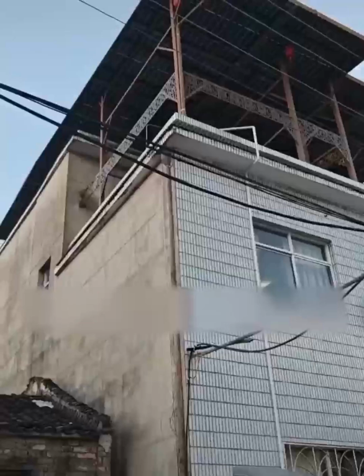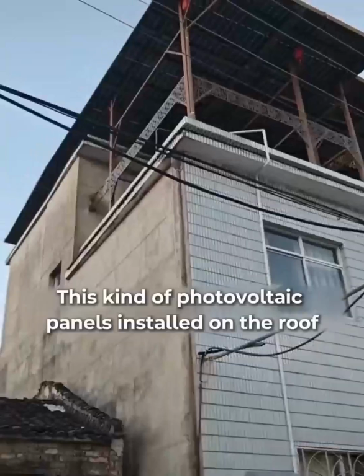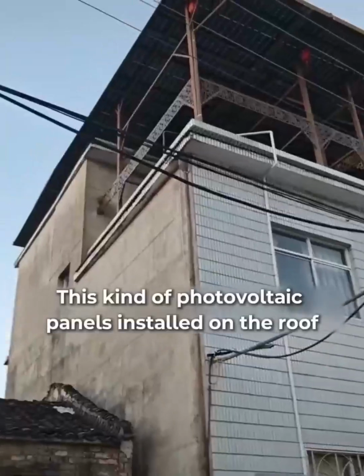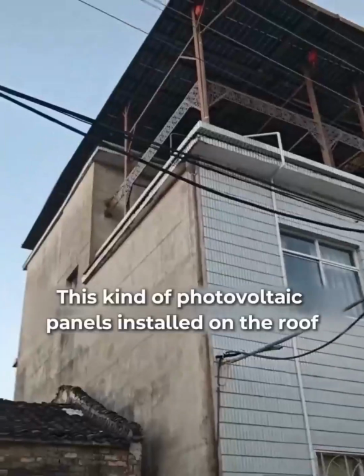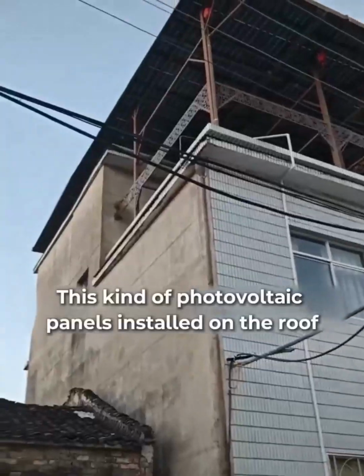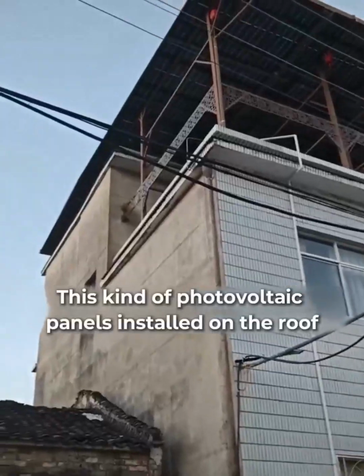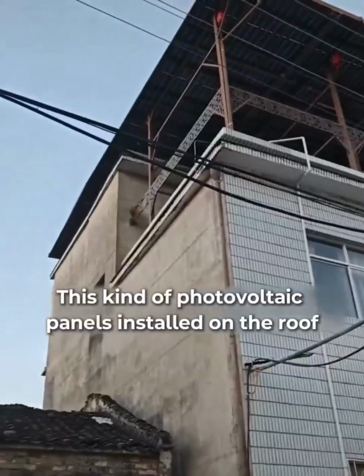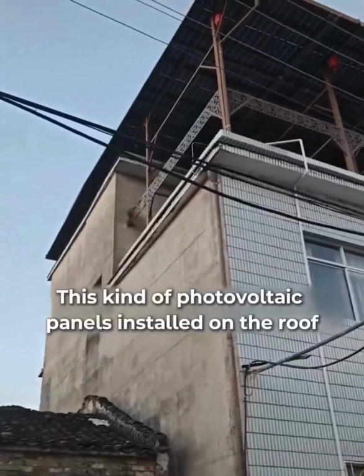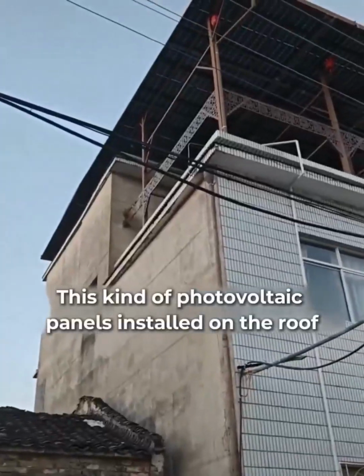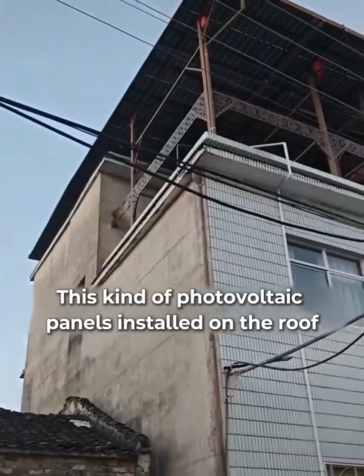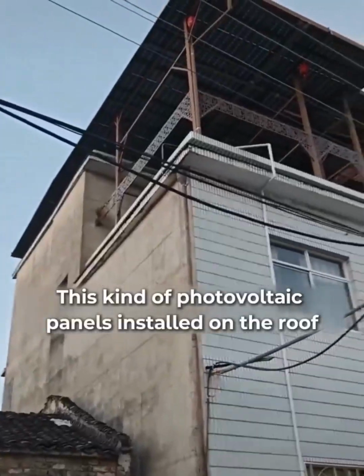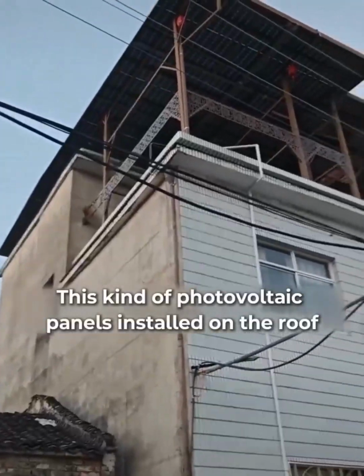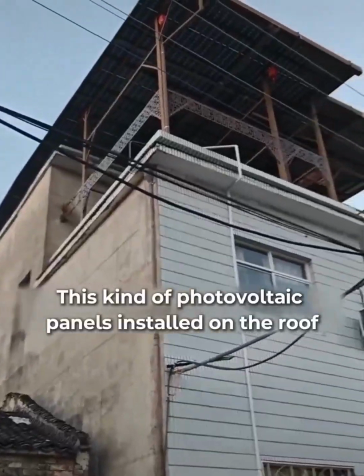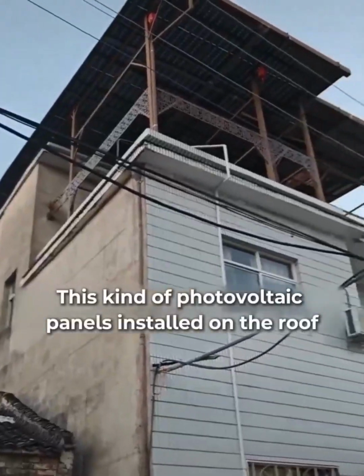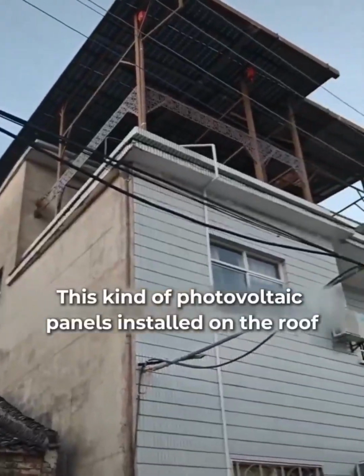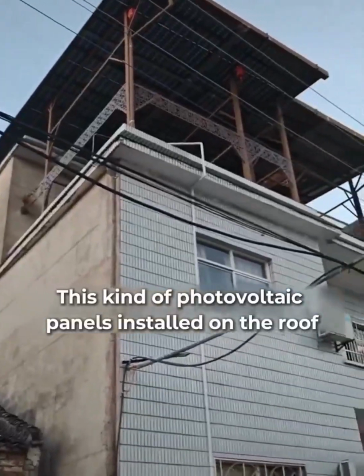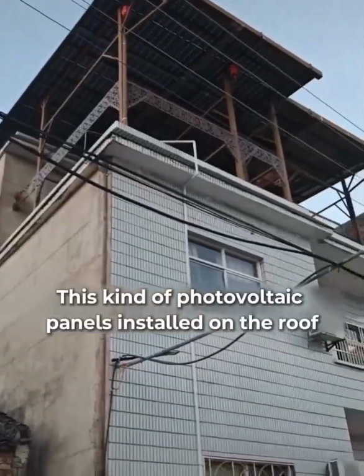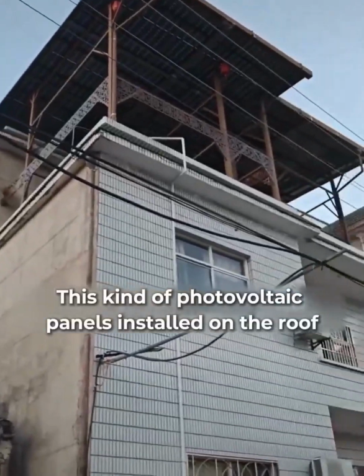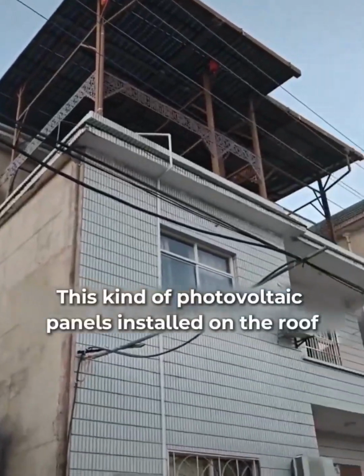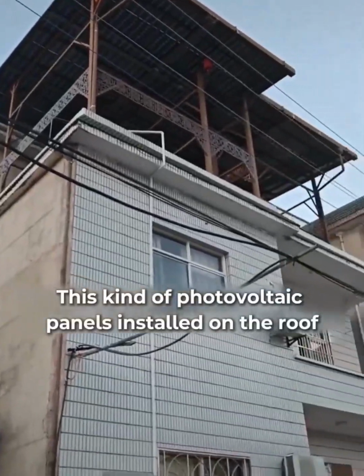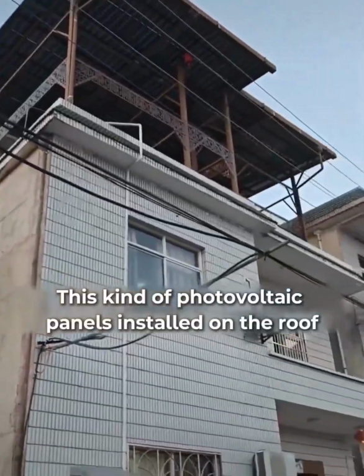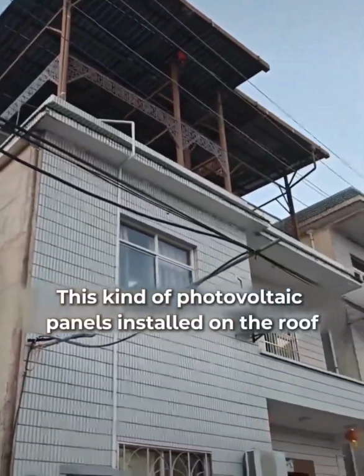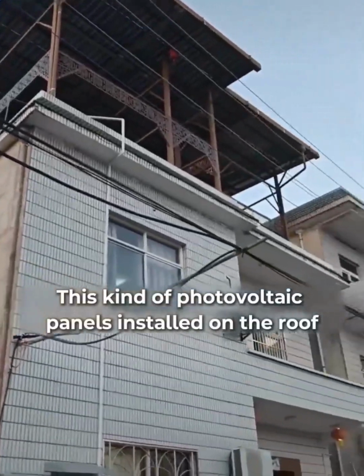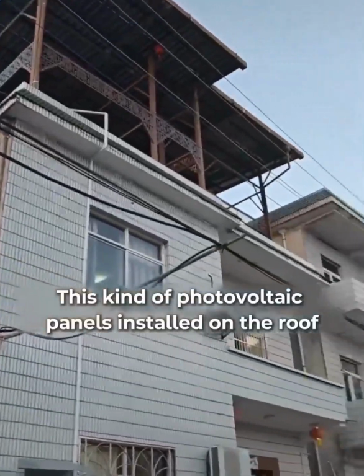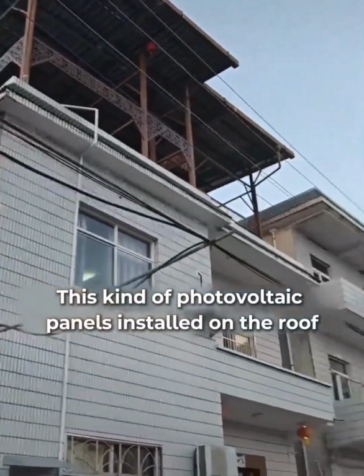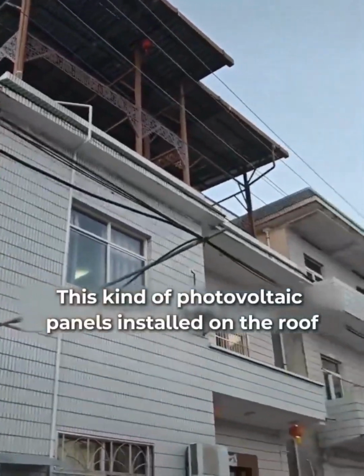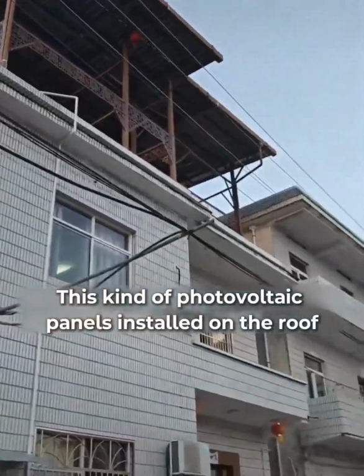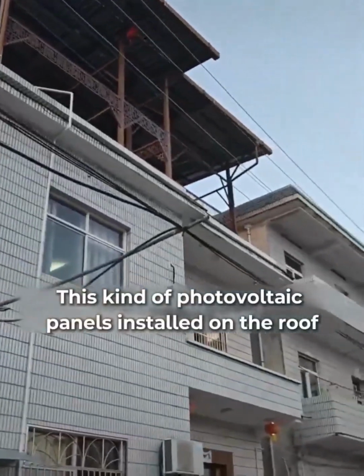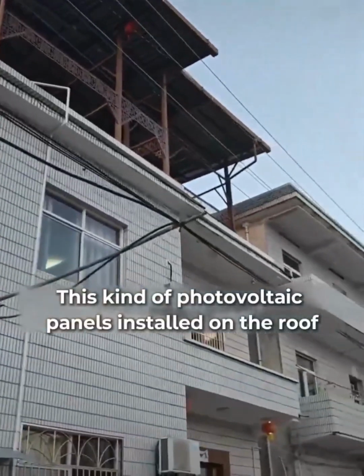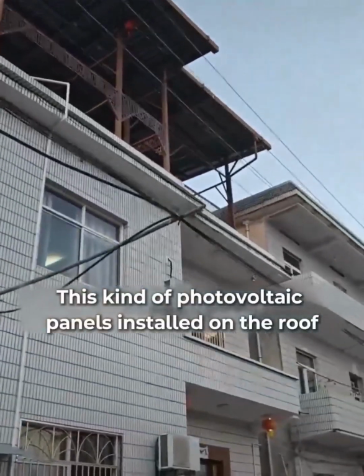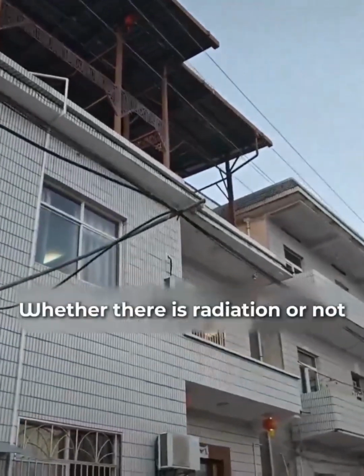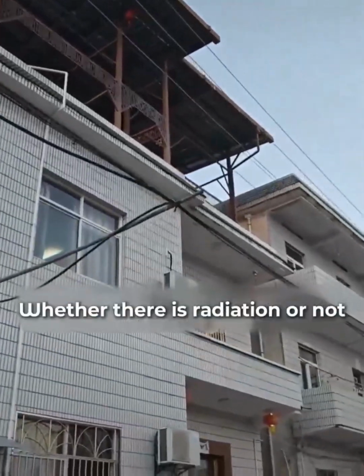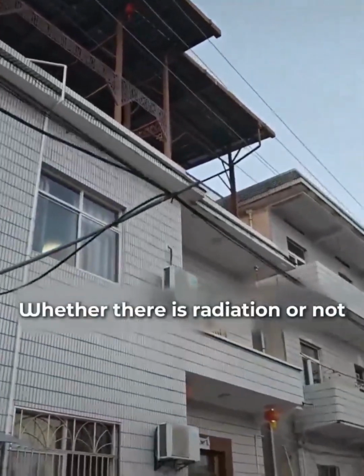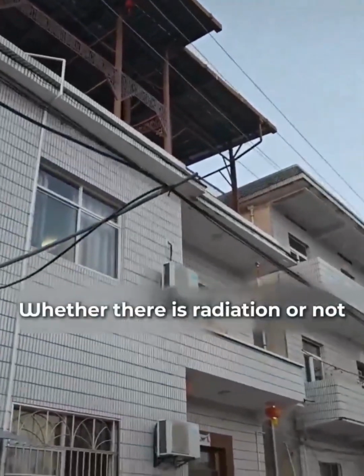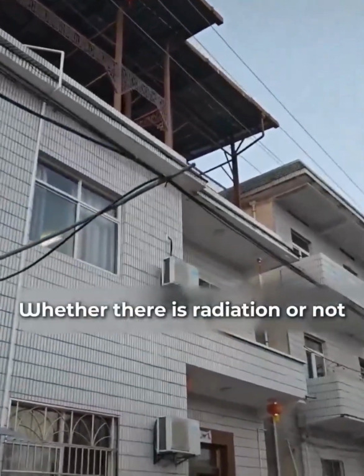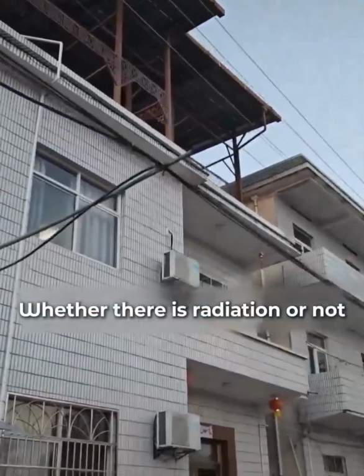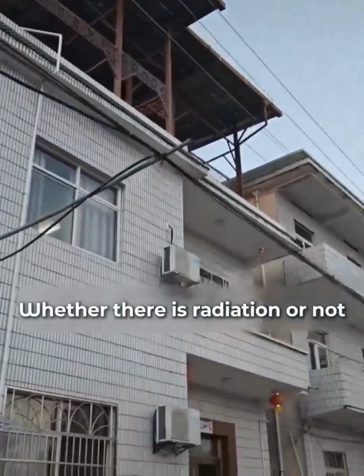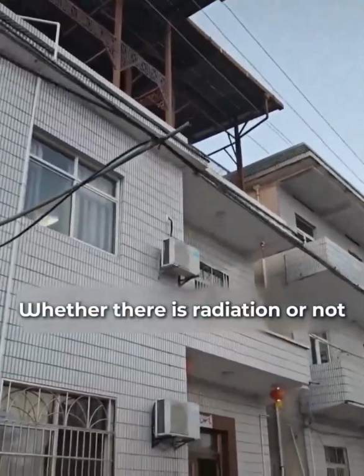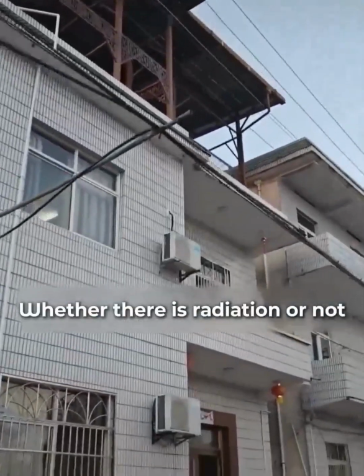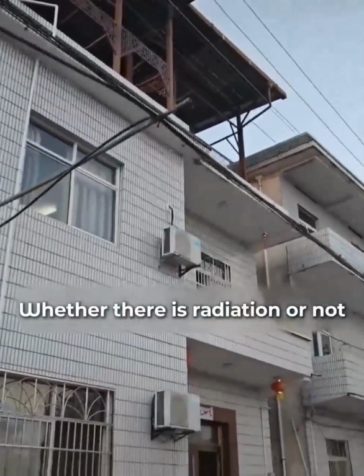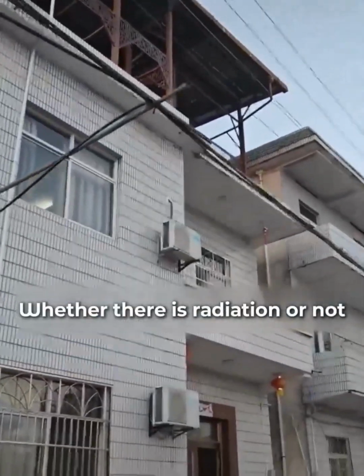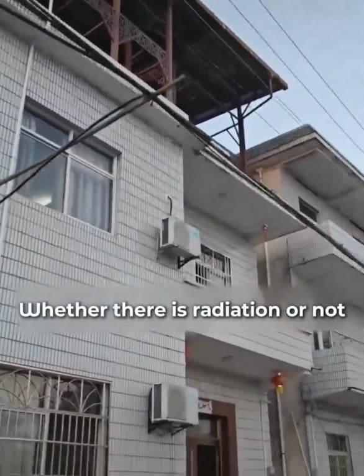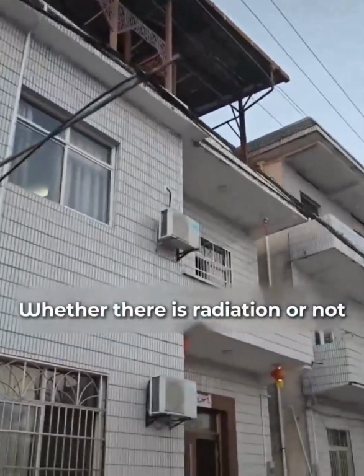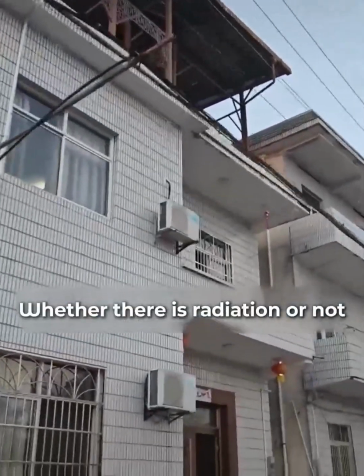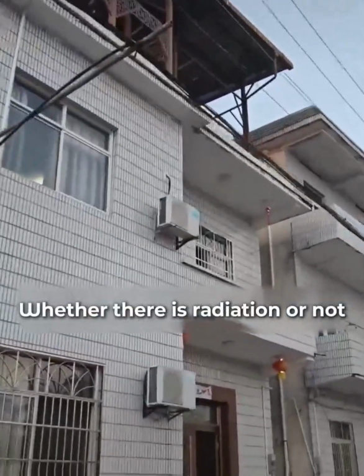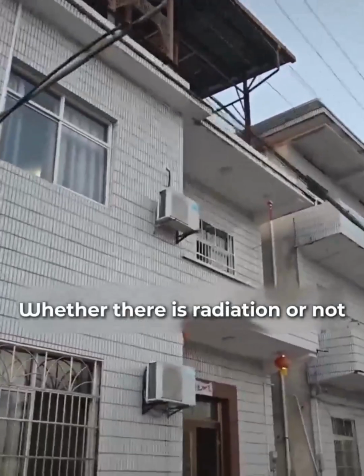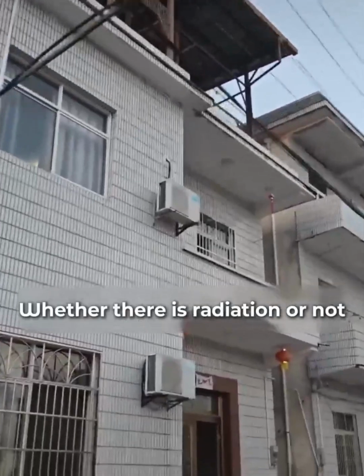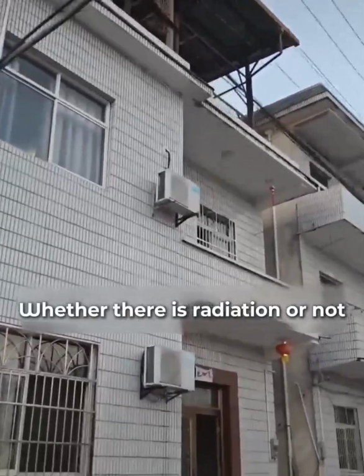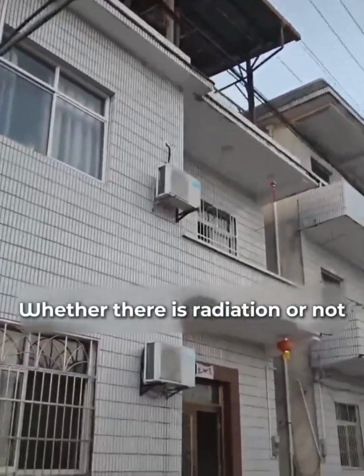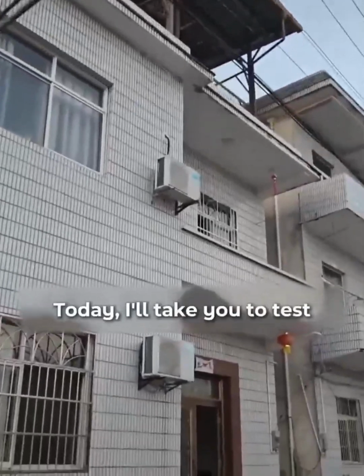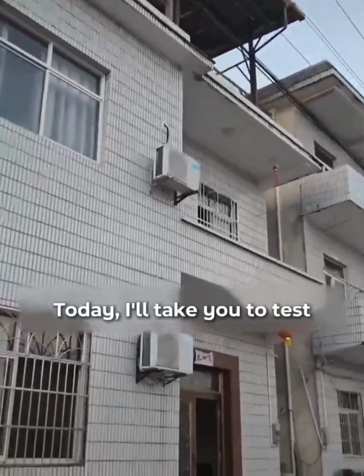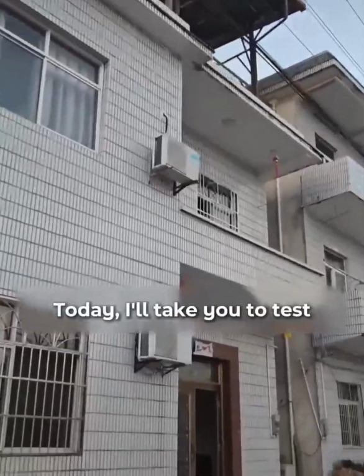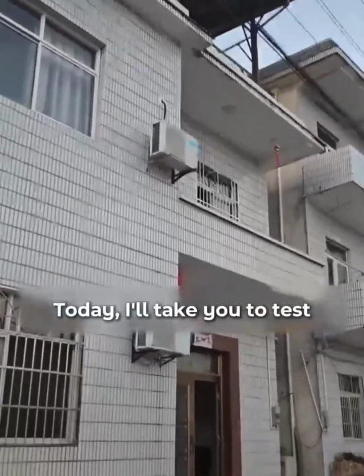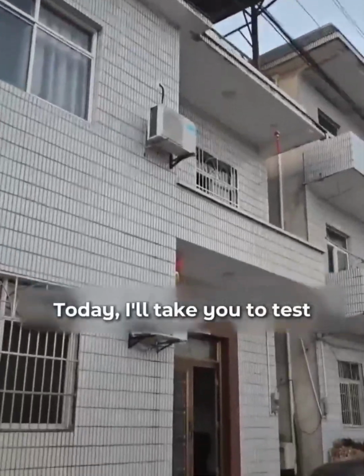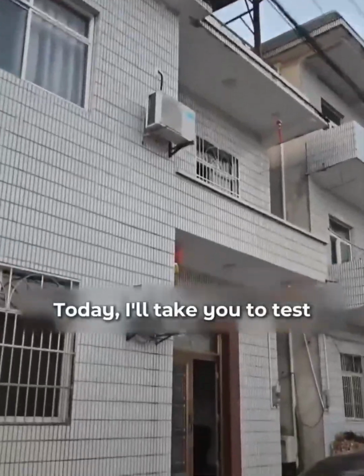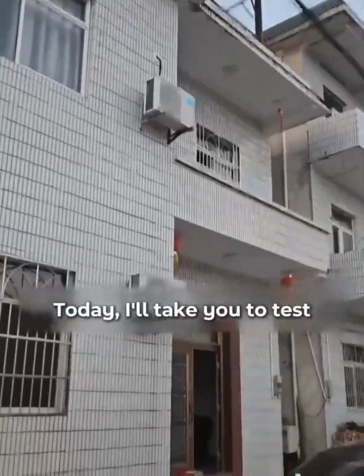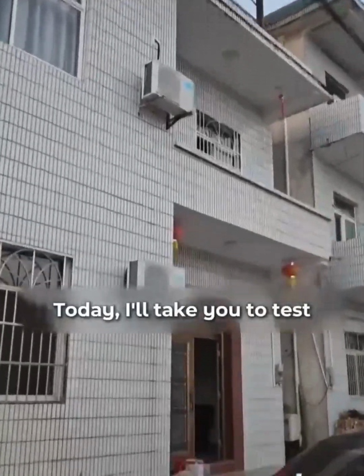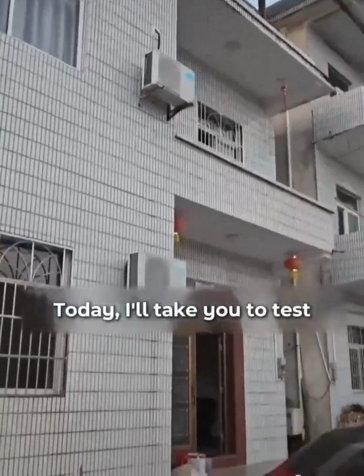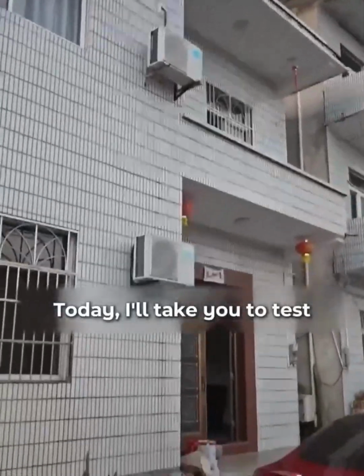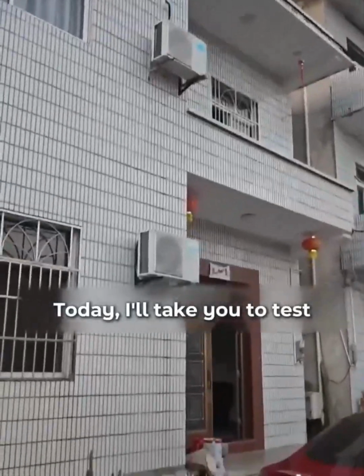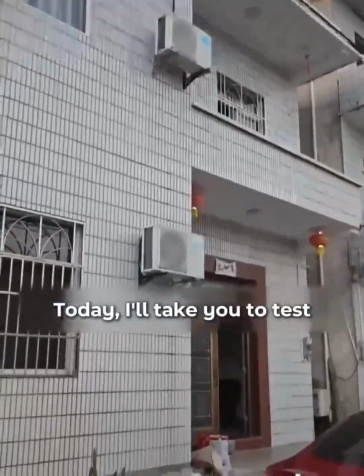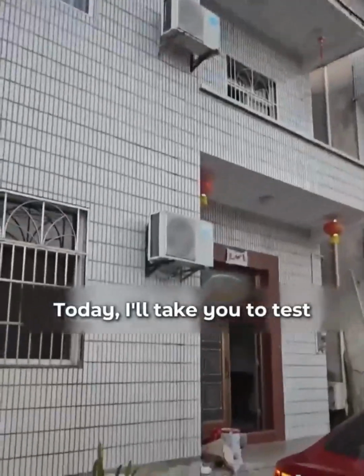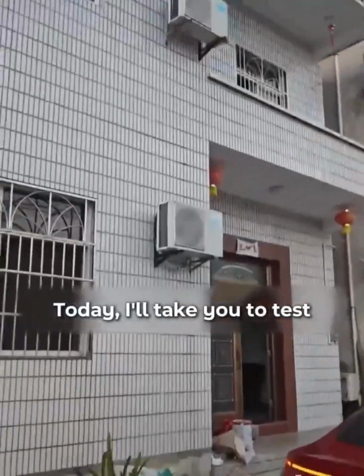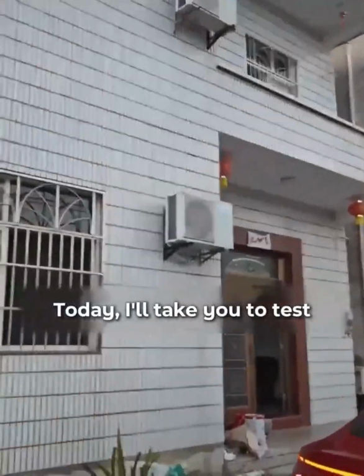This kind of photovoltaic panels installed on the roof — whether there is radiation or not, today I'll take you to test.